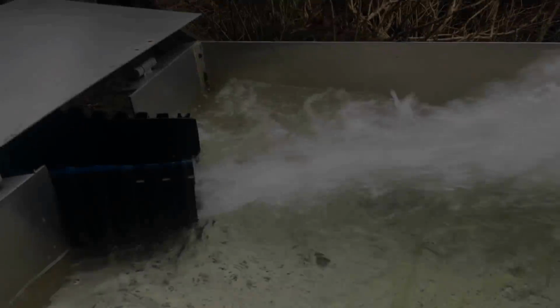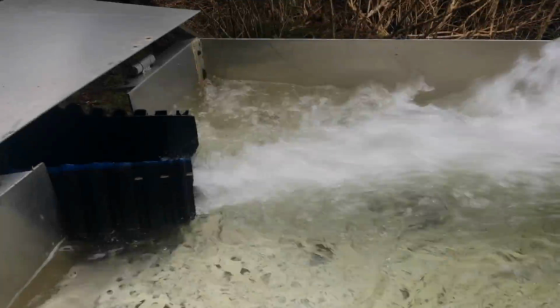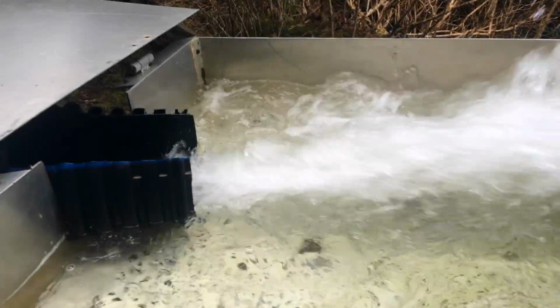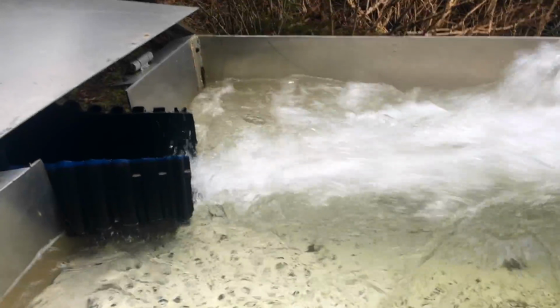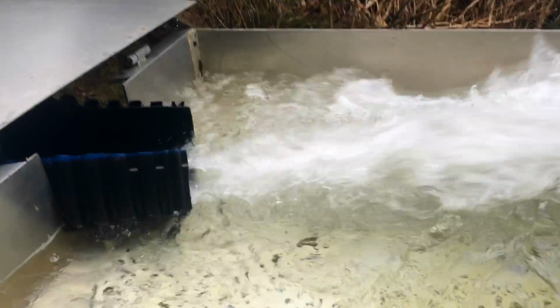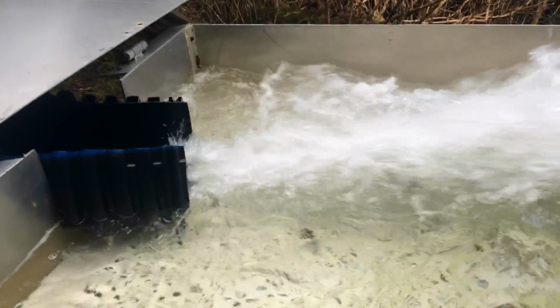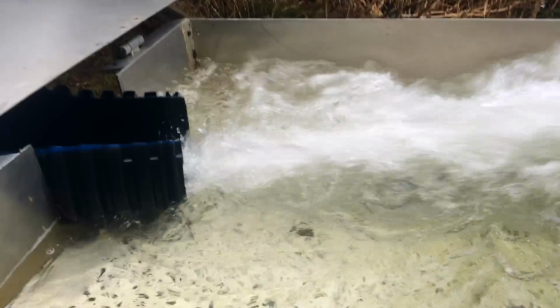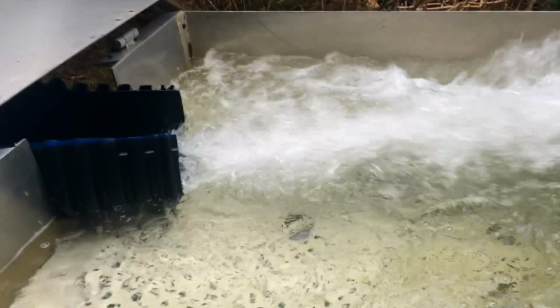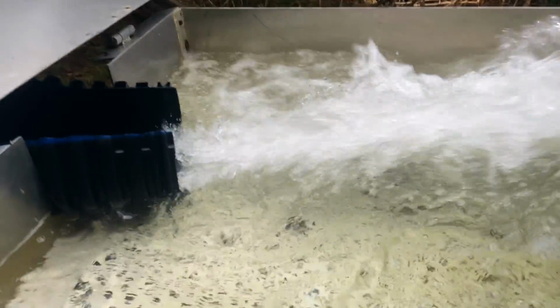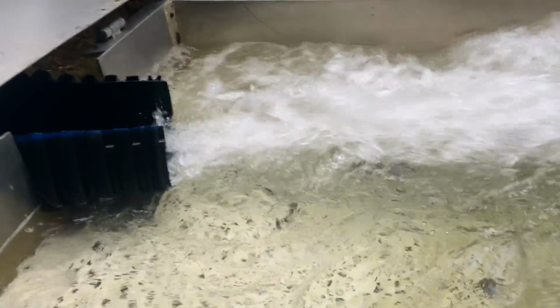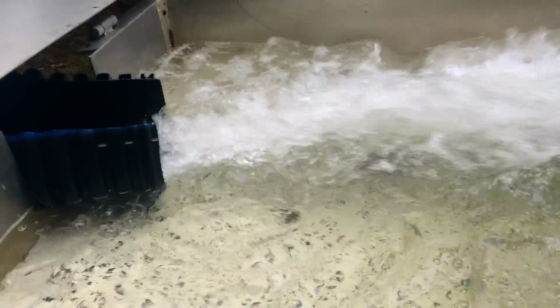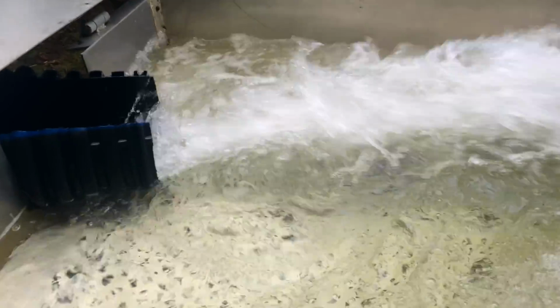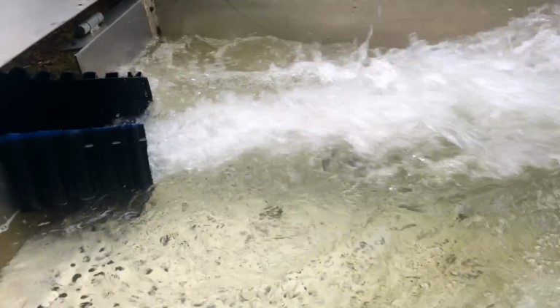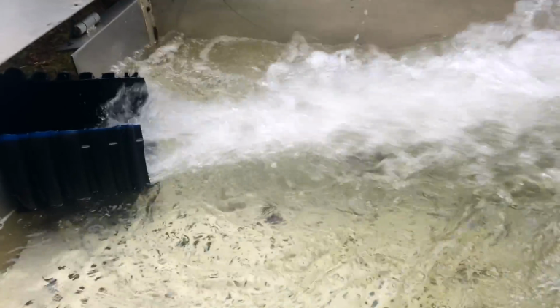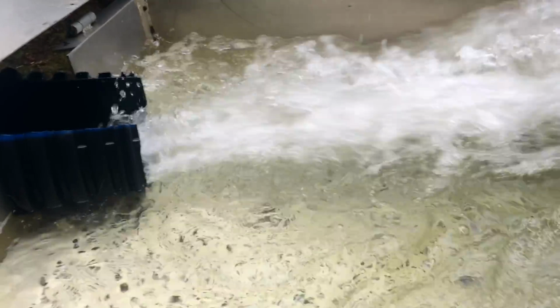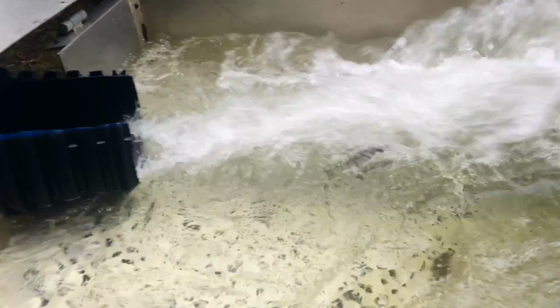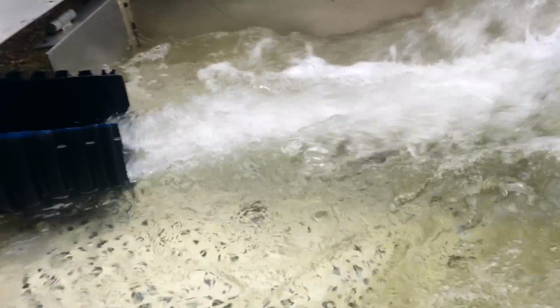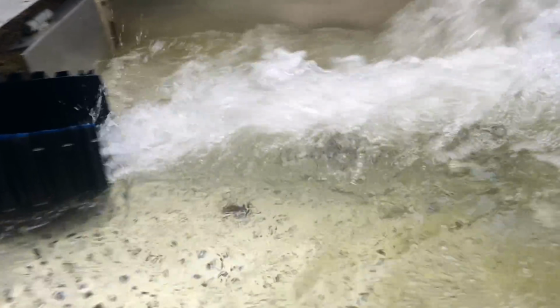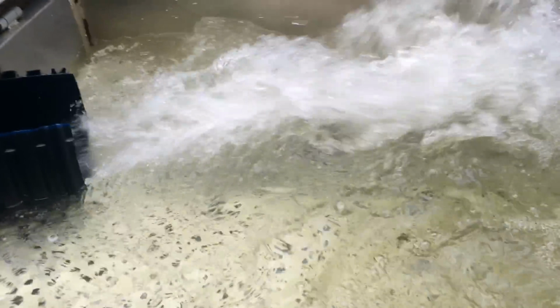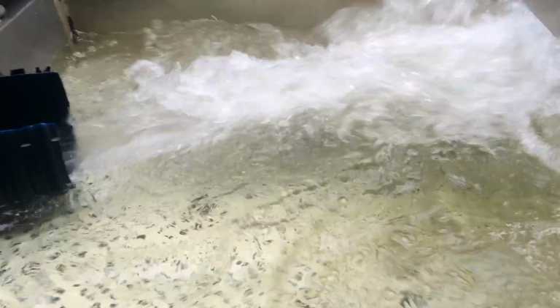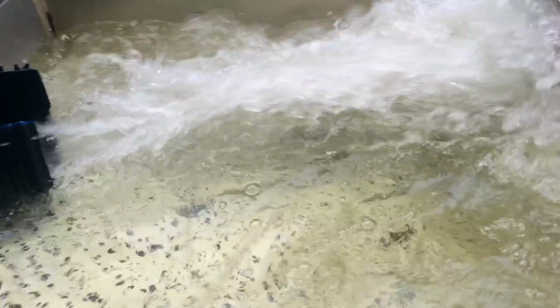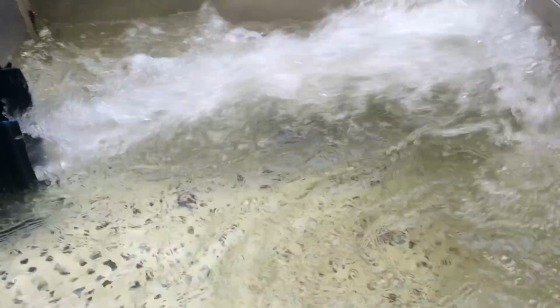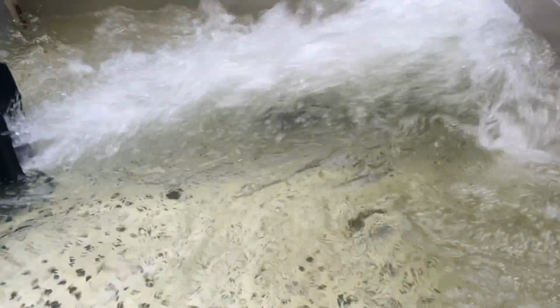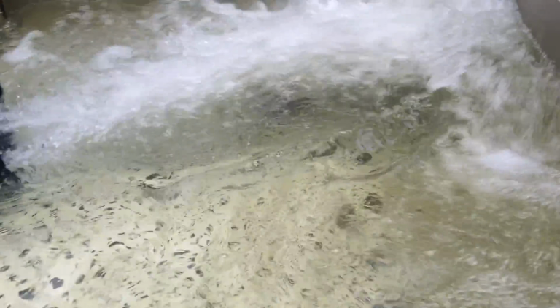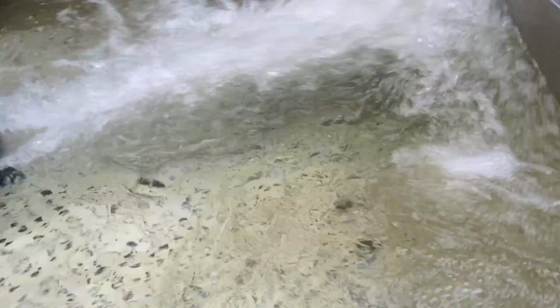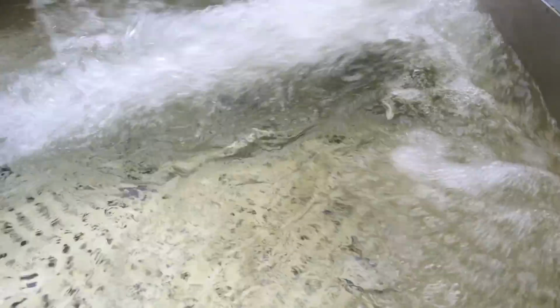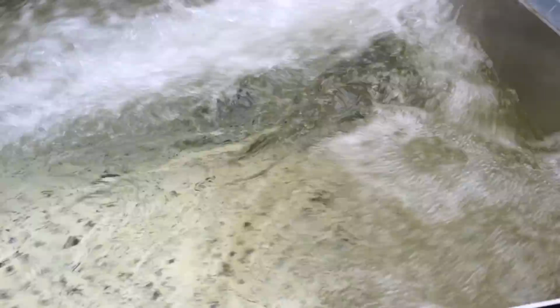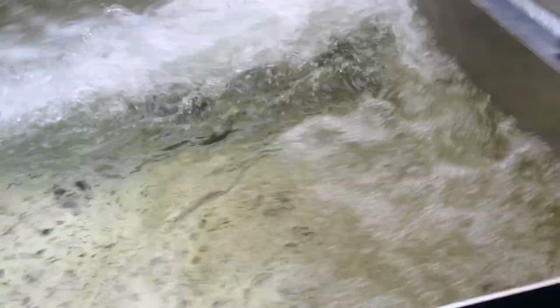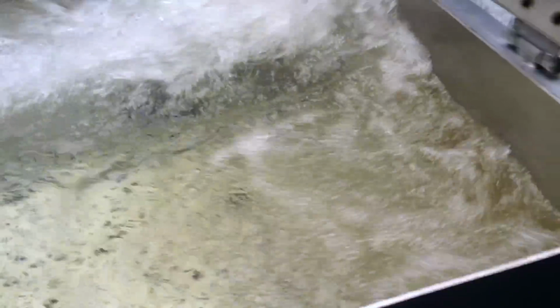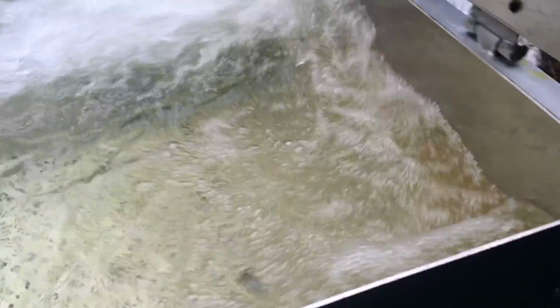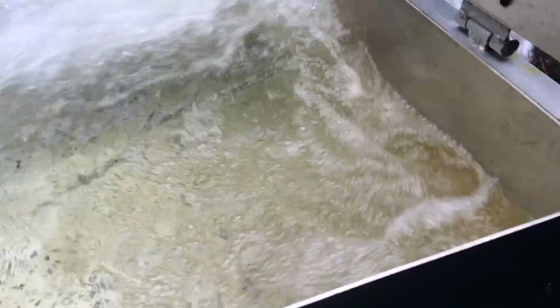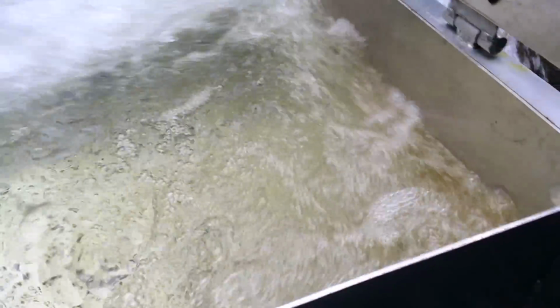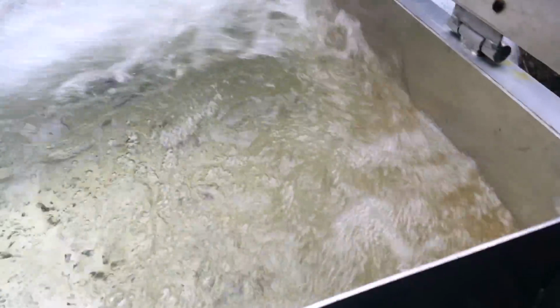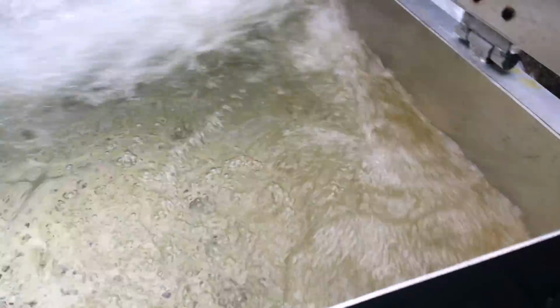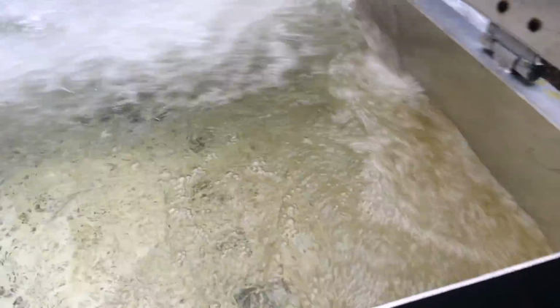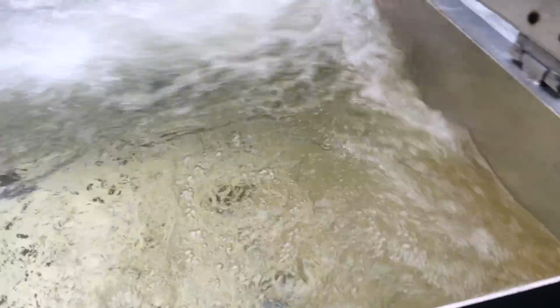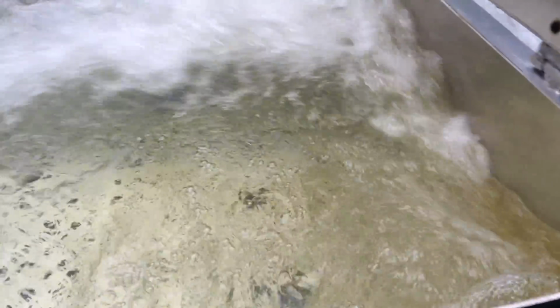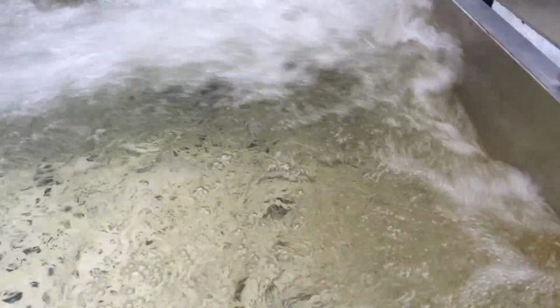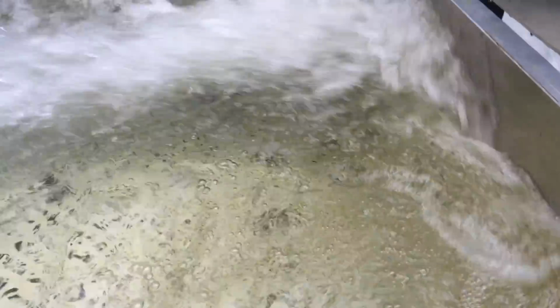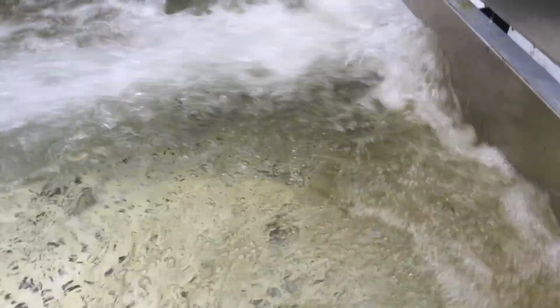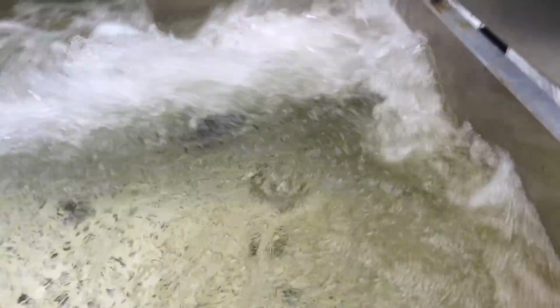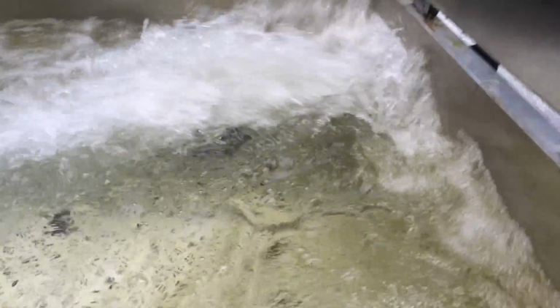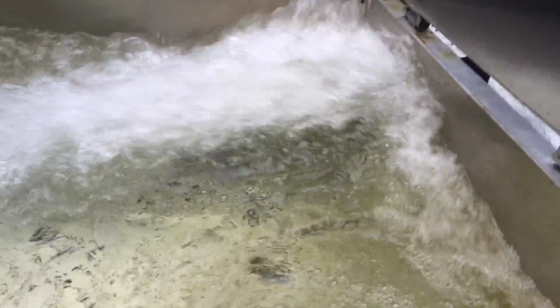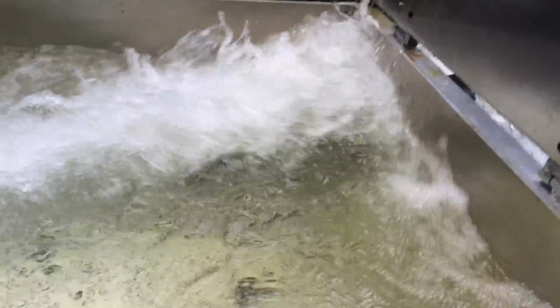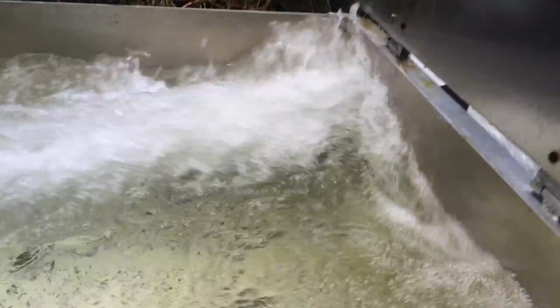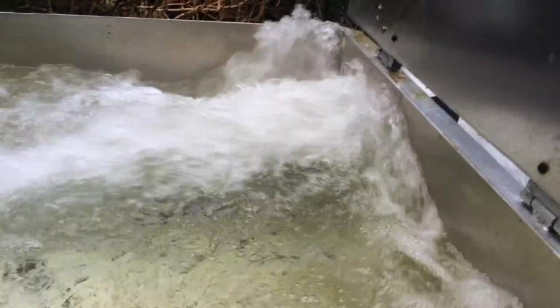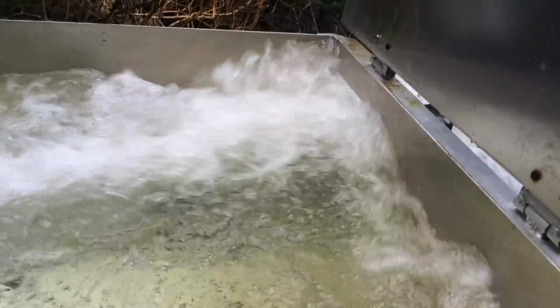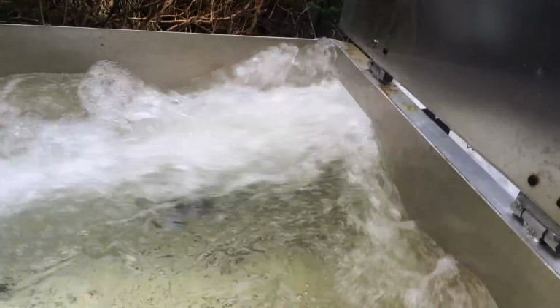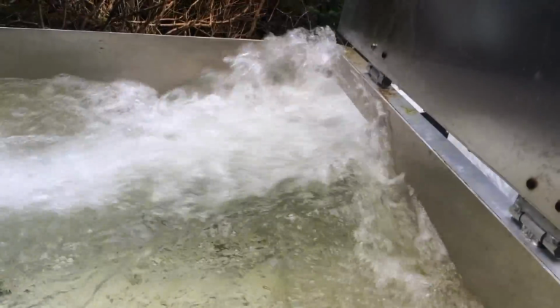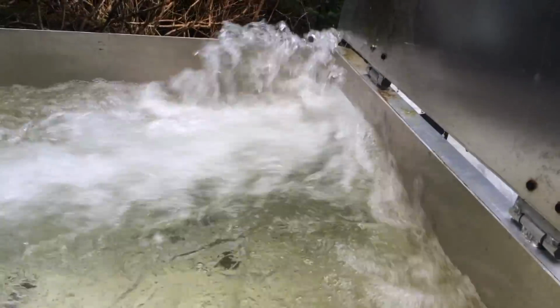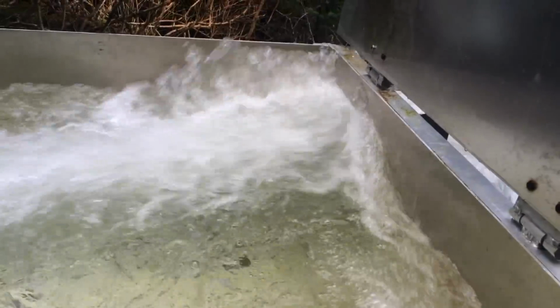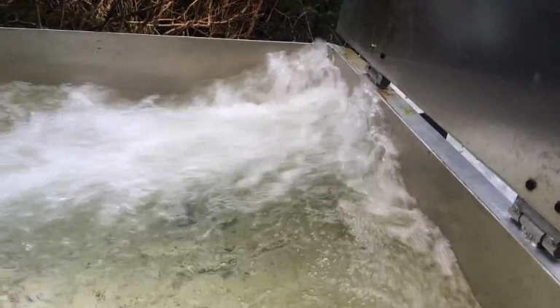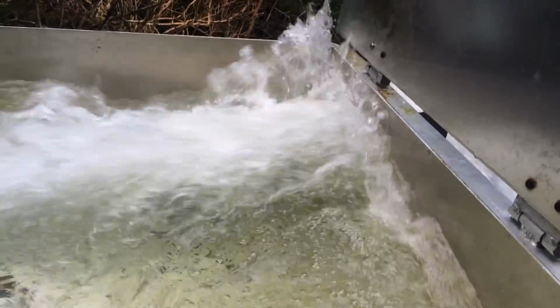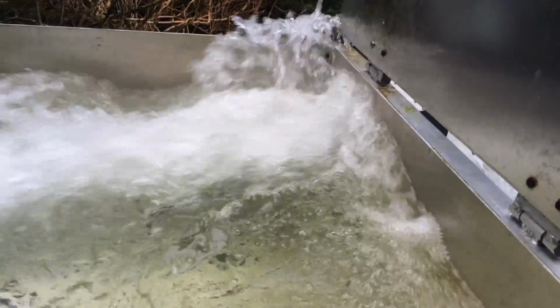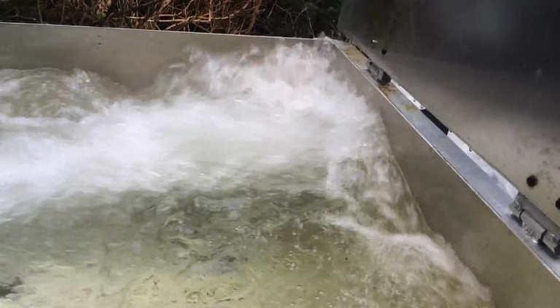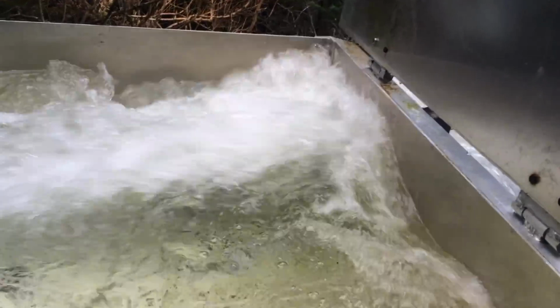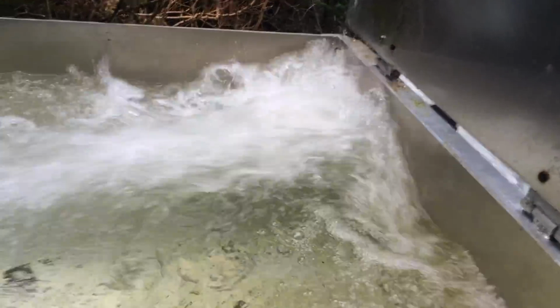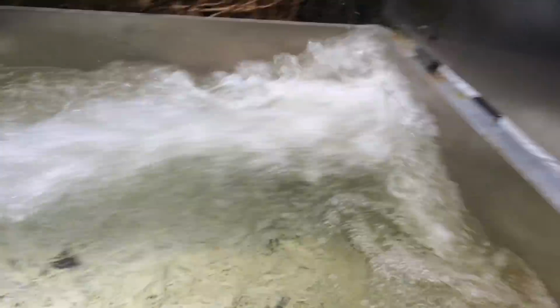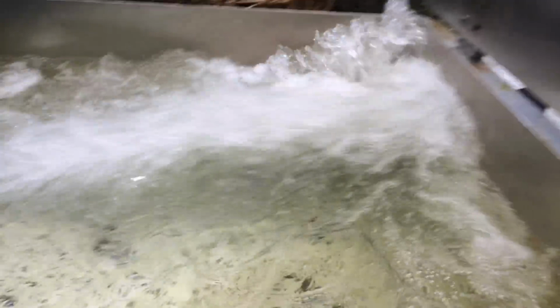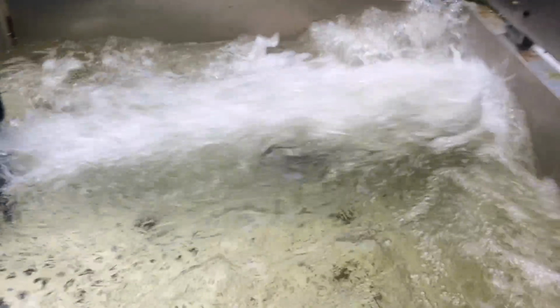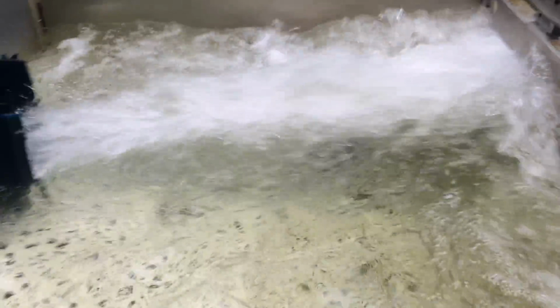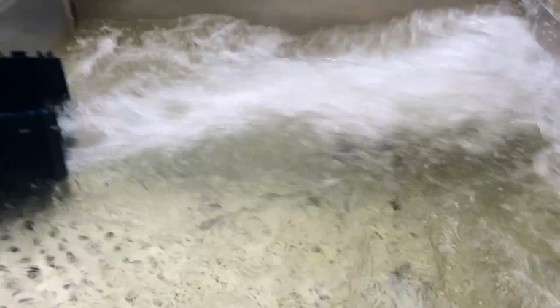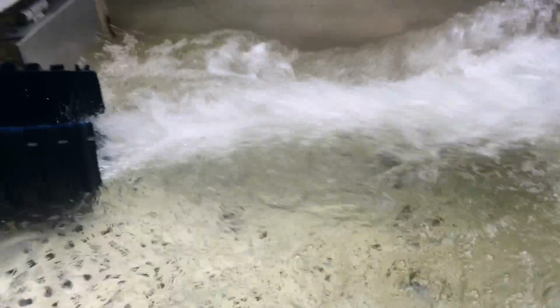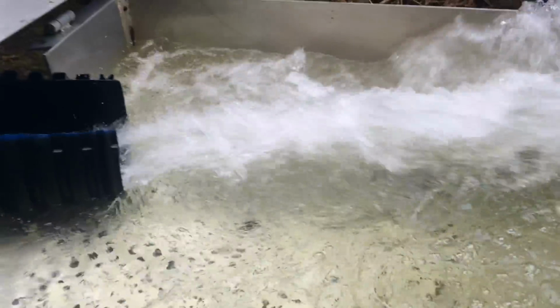Here we are back at the intake box — you can see it's filled up. This means the pipe is full and any extra water is flowing through the outlet.